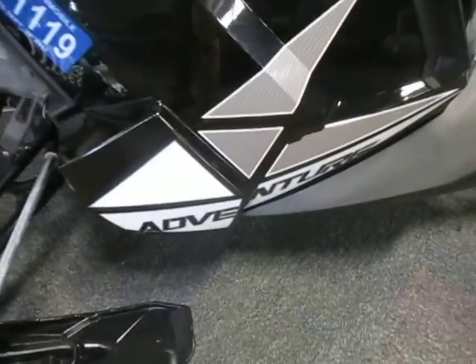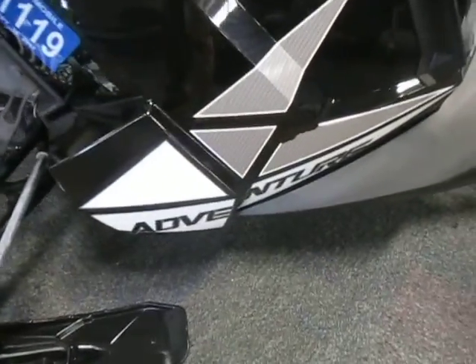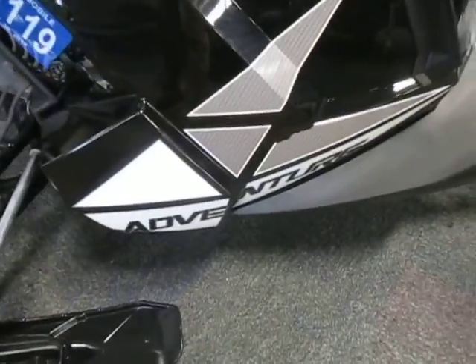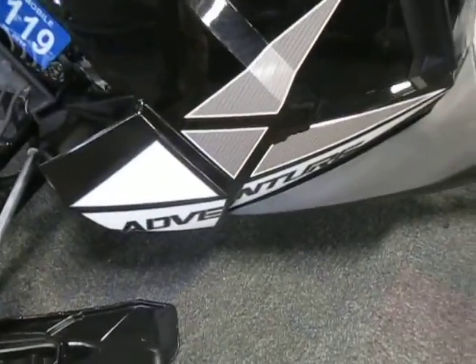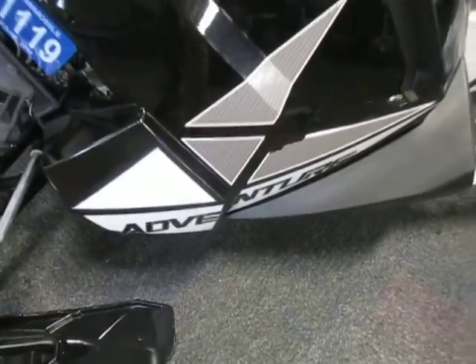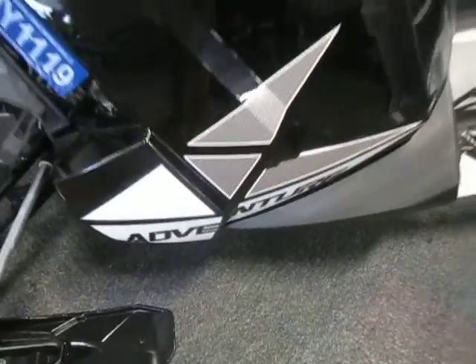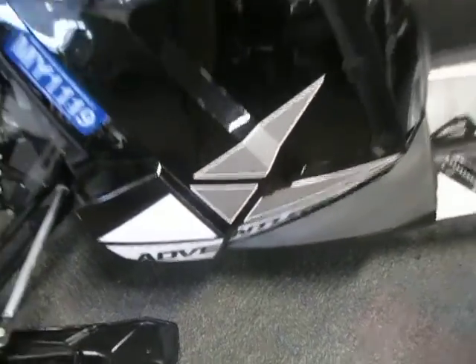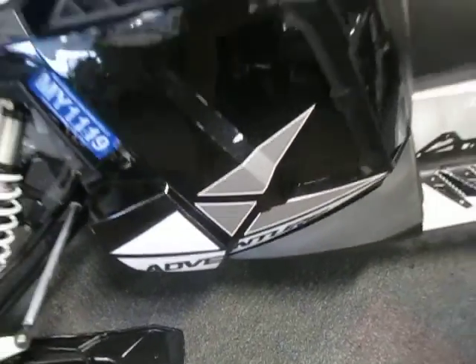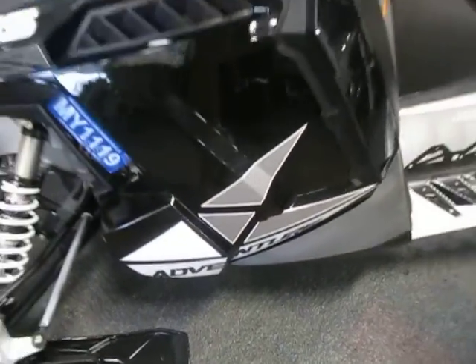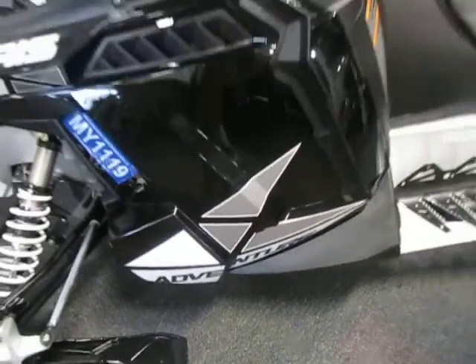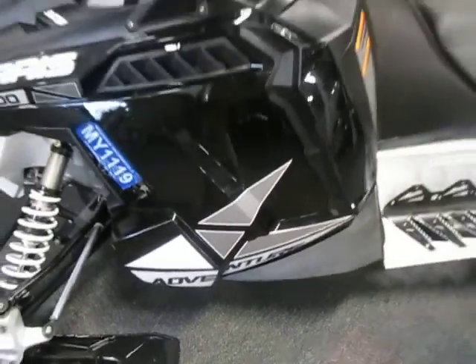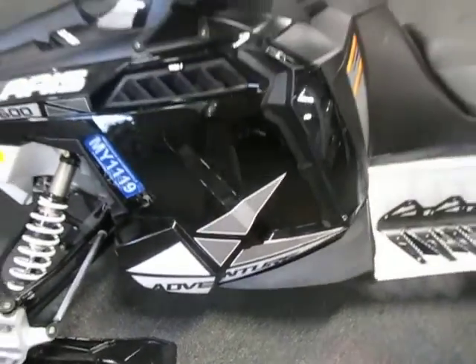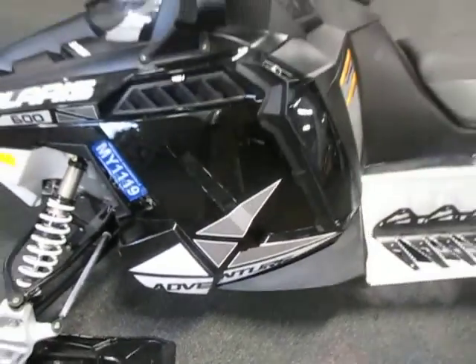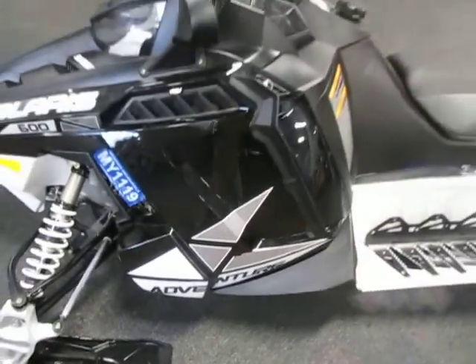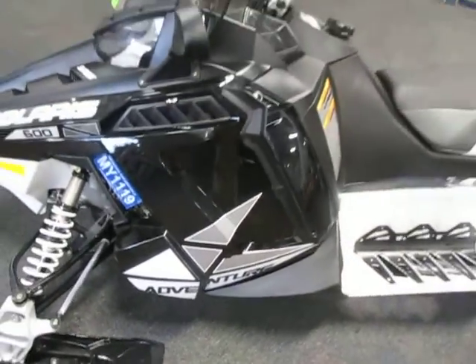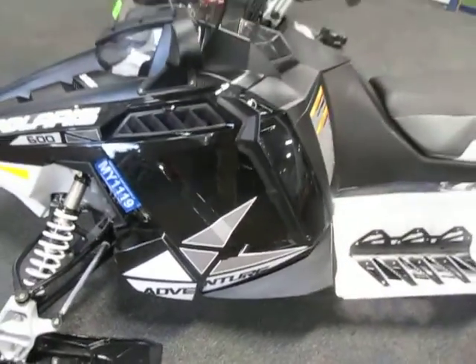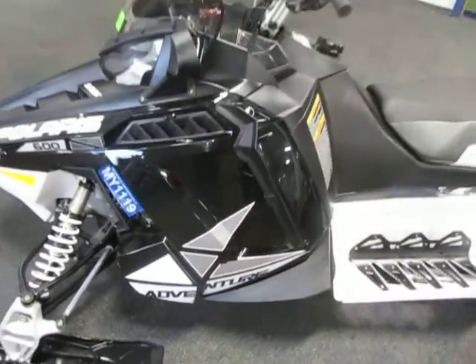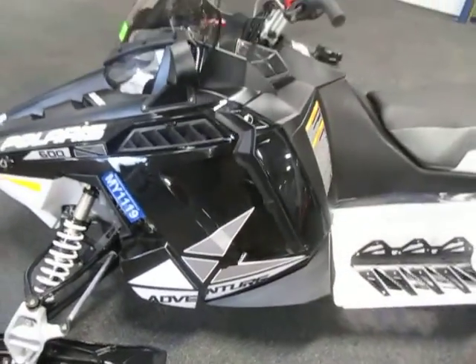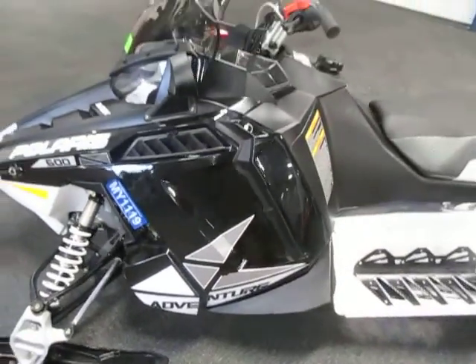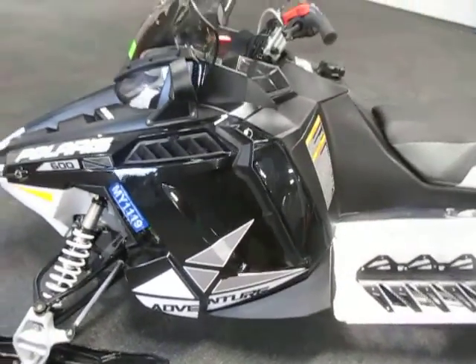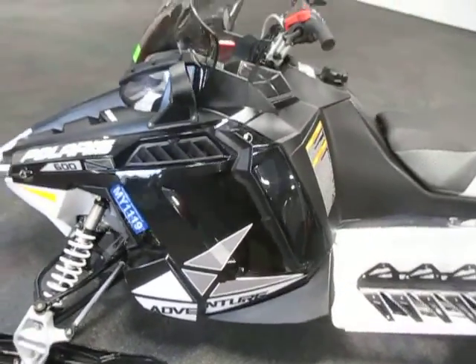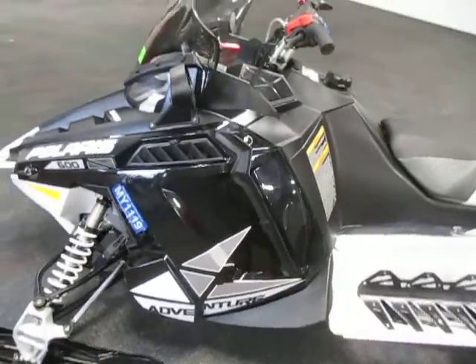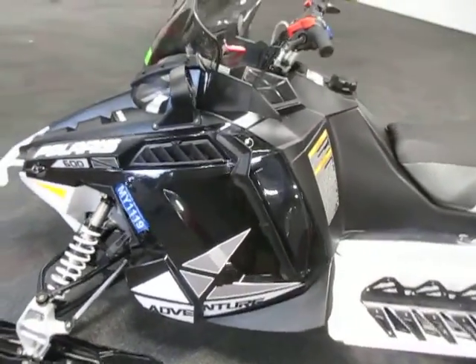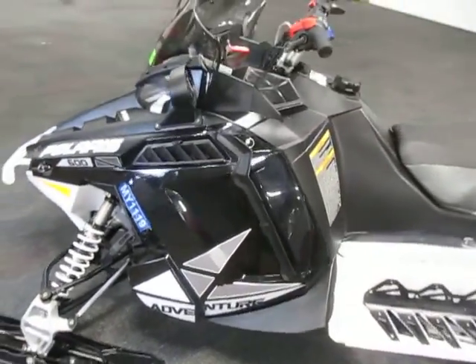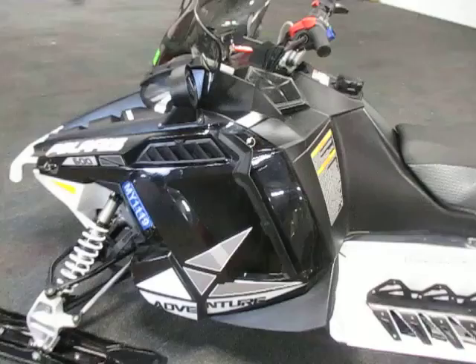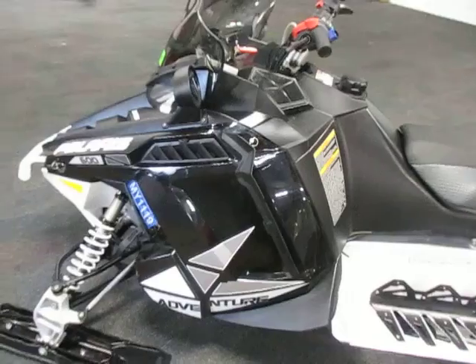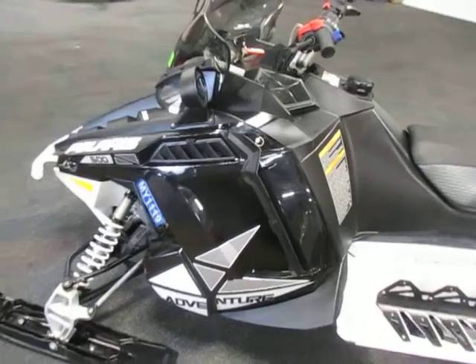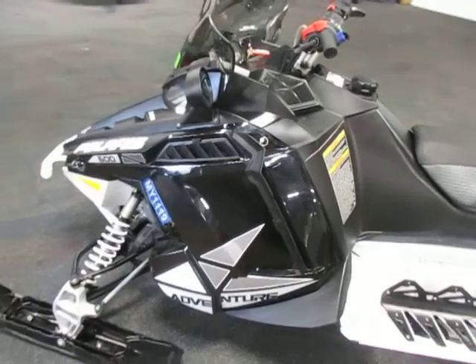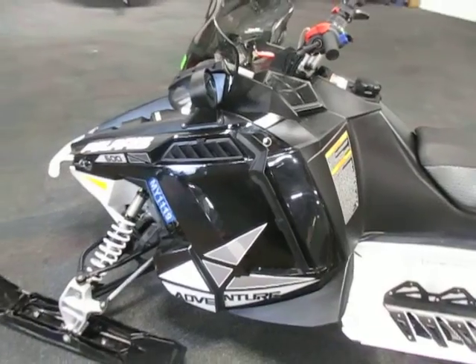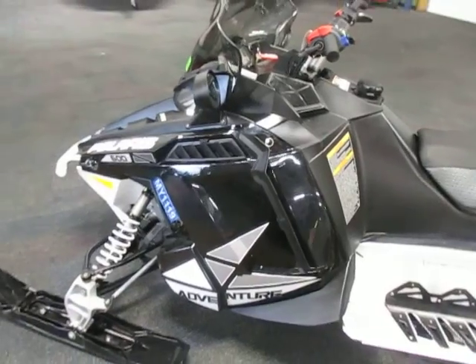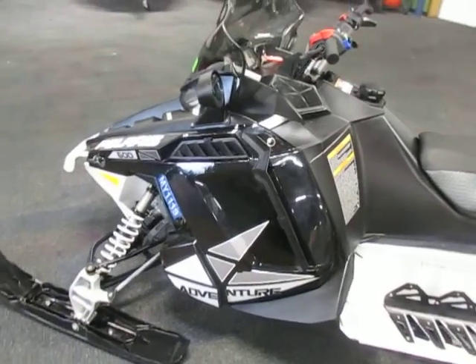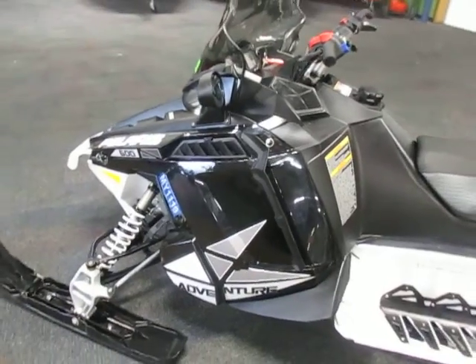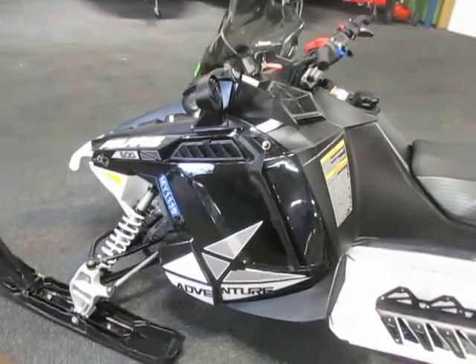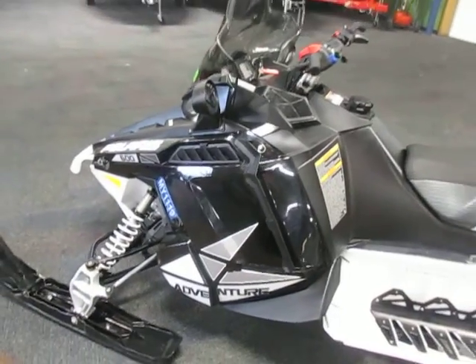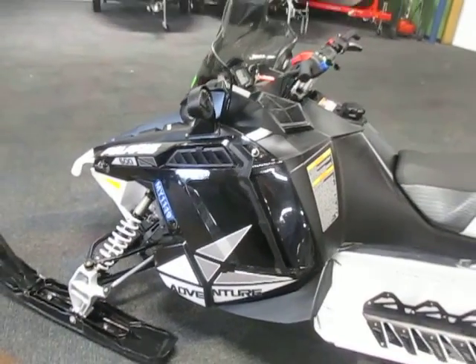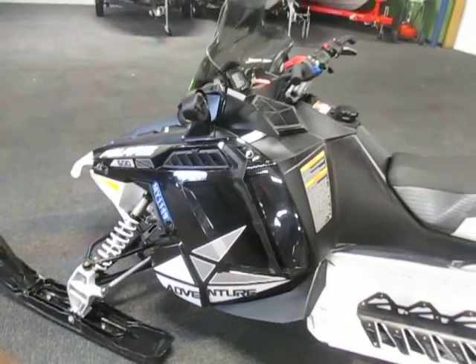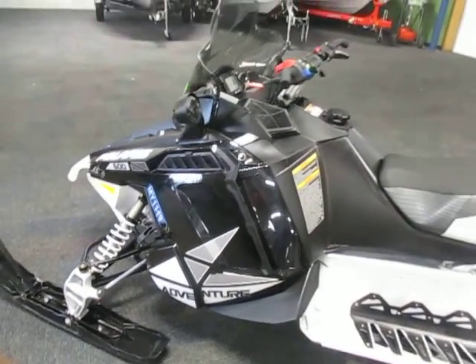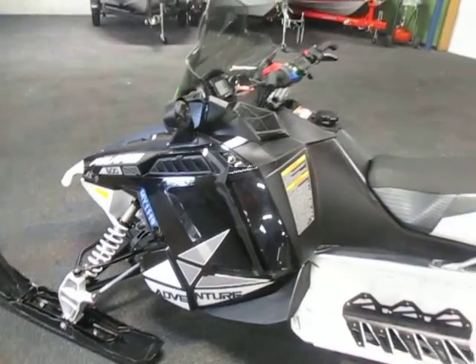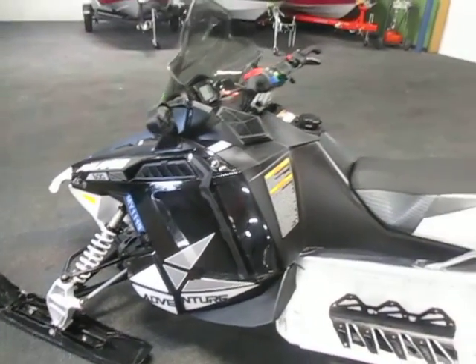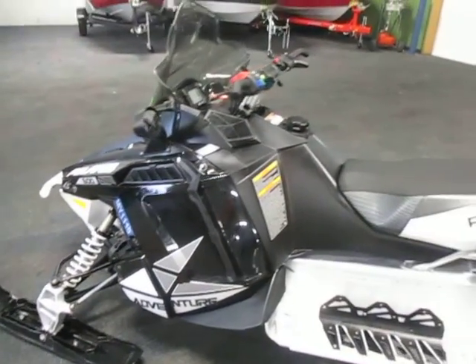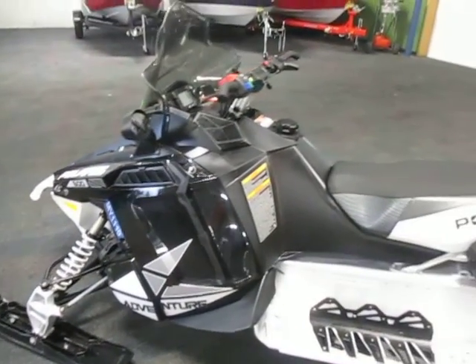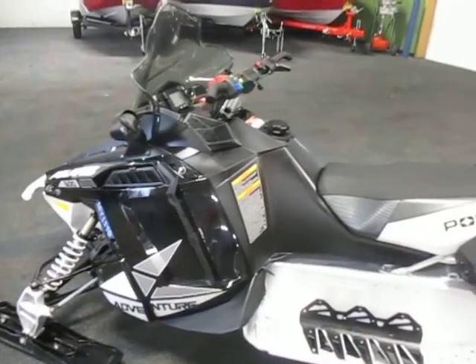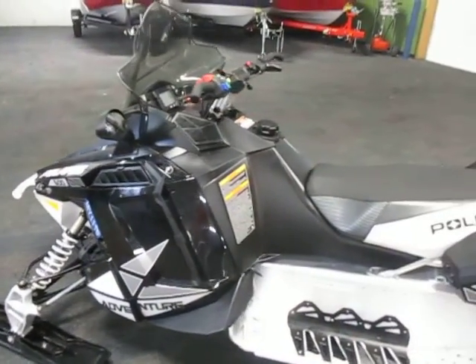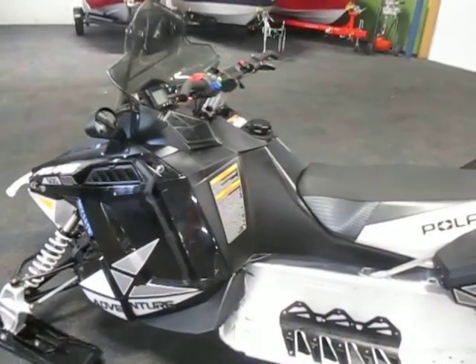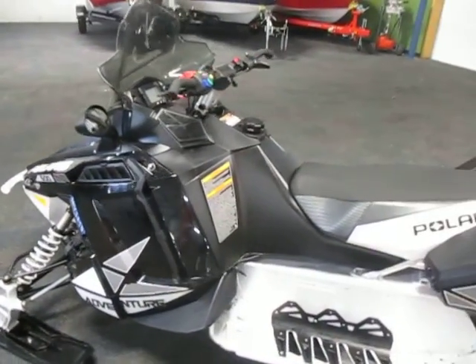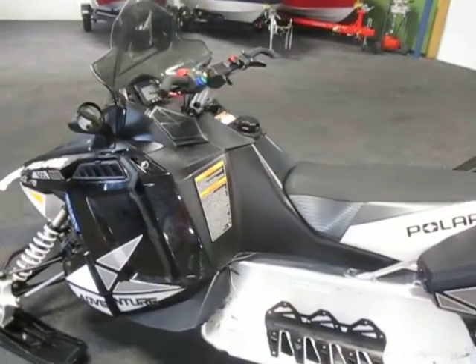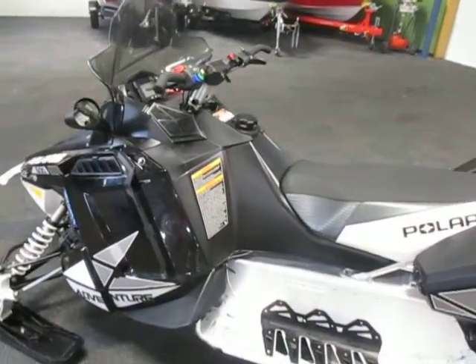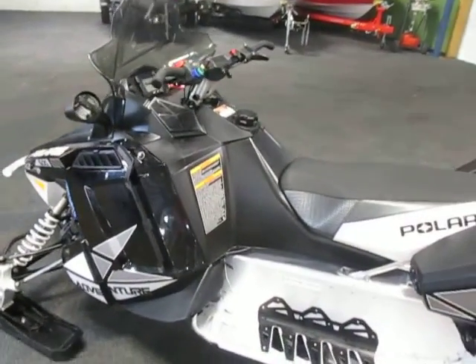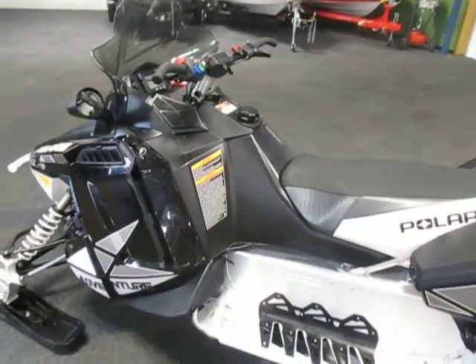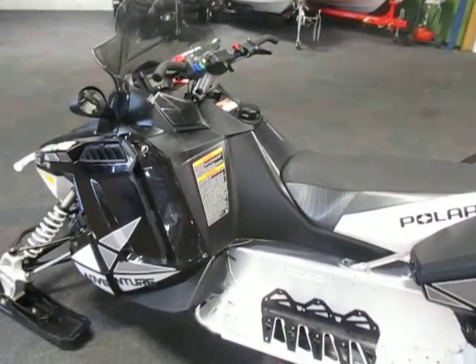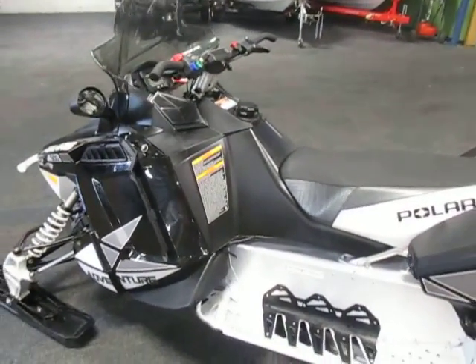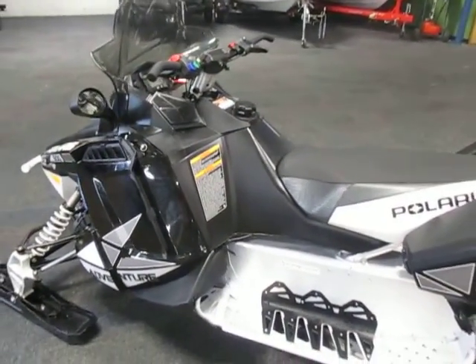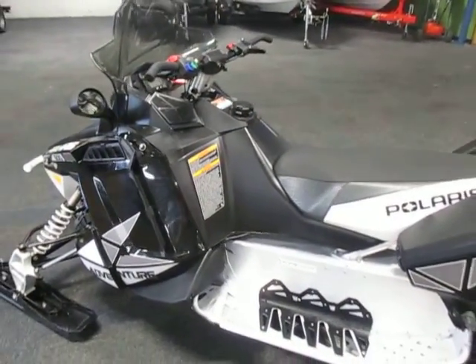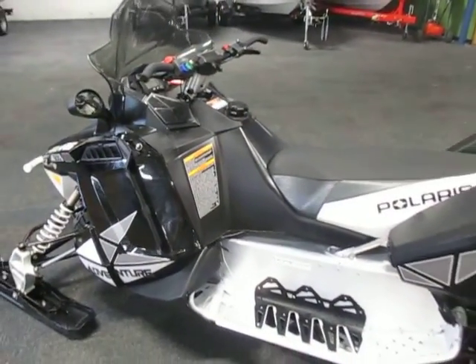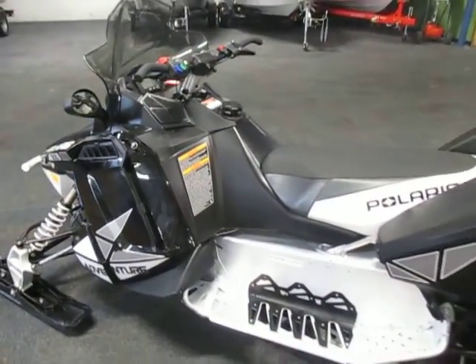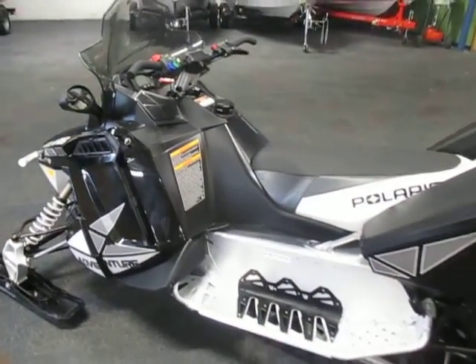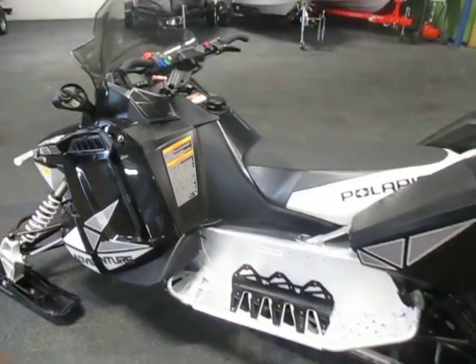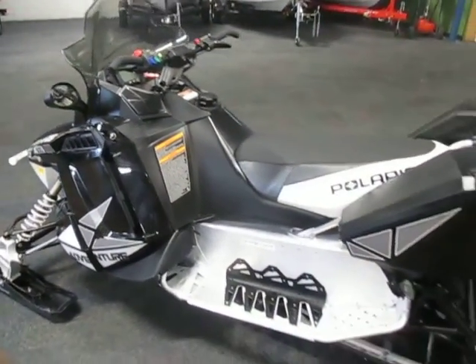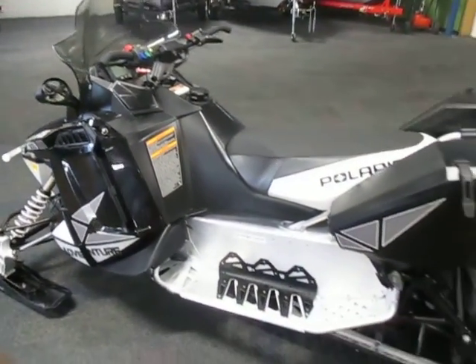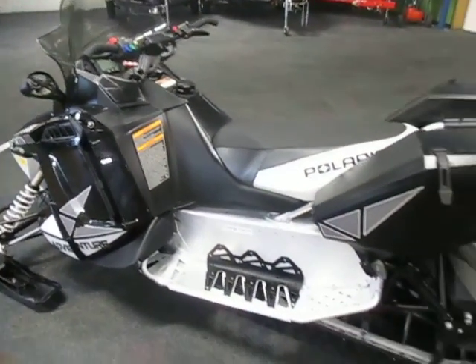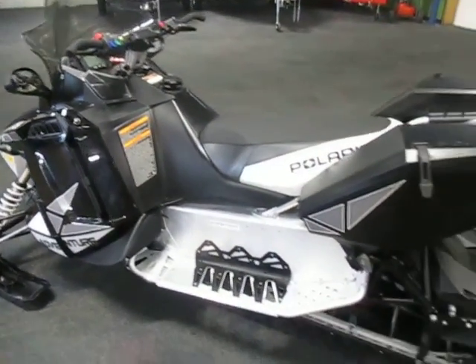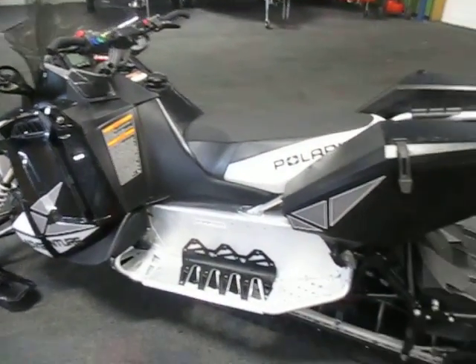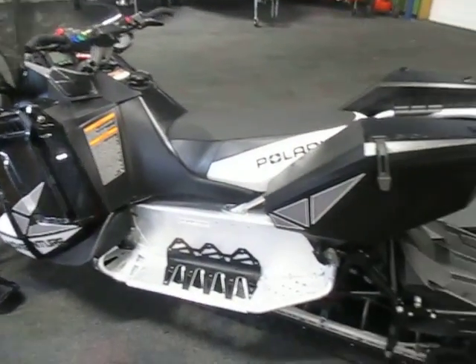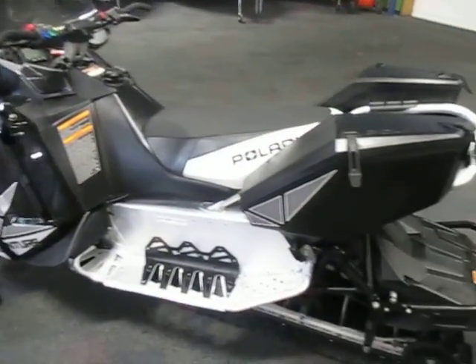This is a 2013 Polaris 600 Switchback Adventurer with only 877 miles.